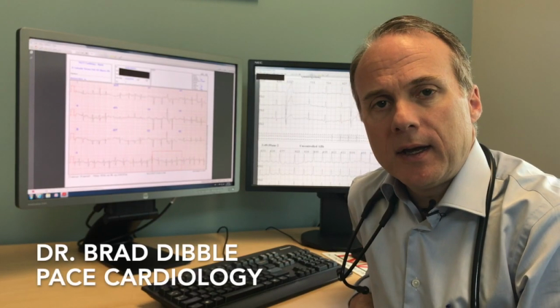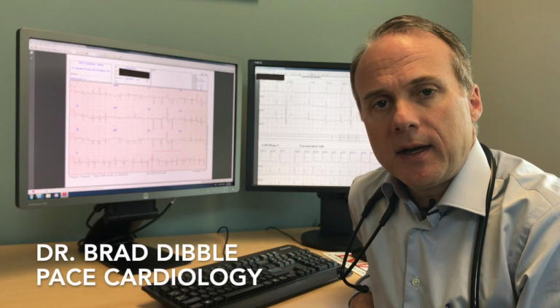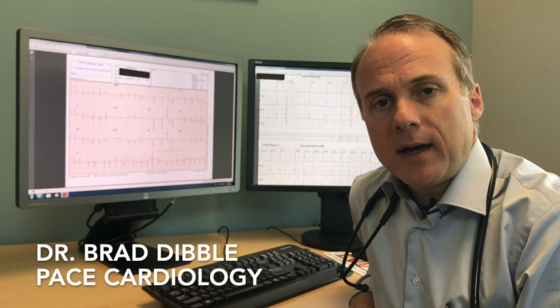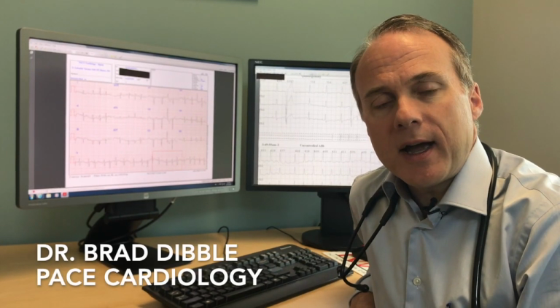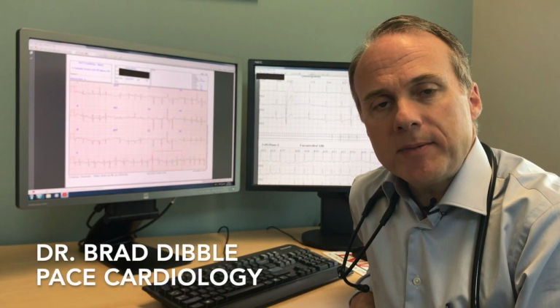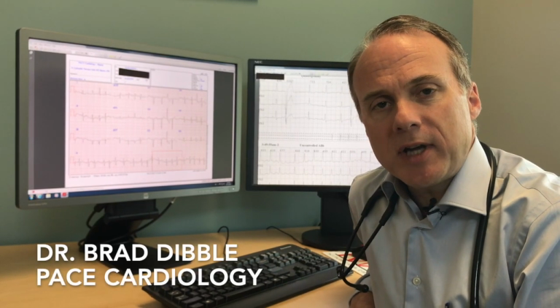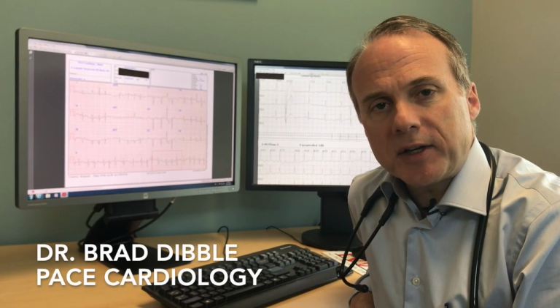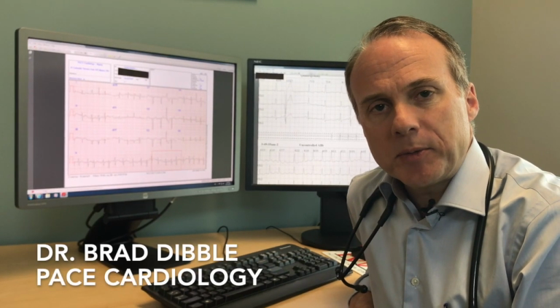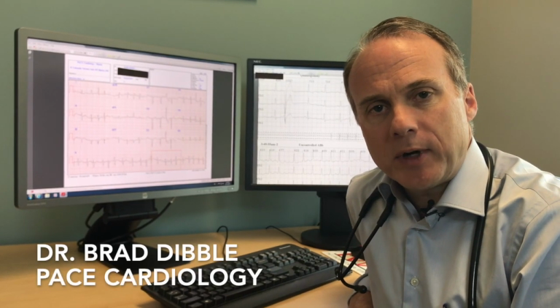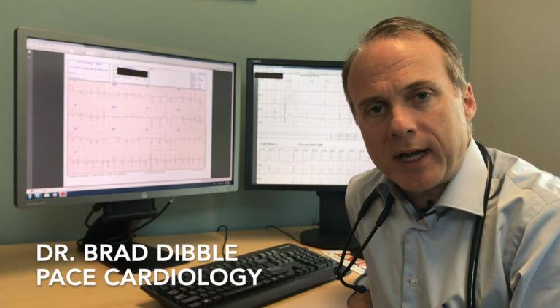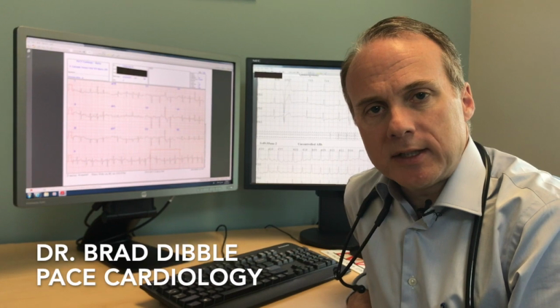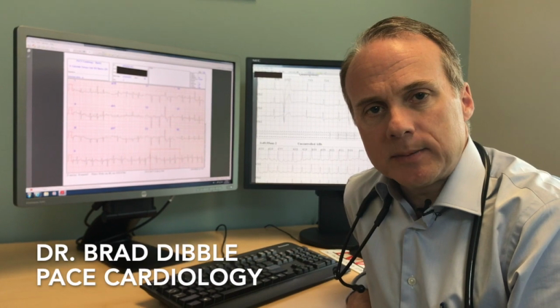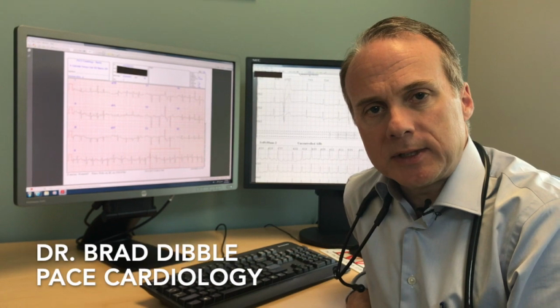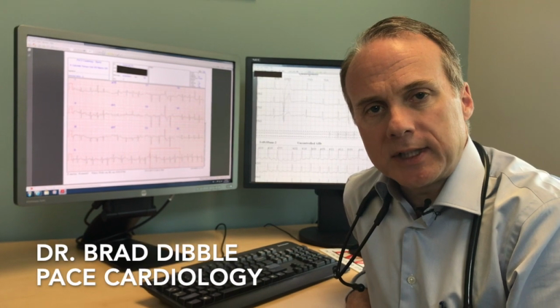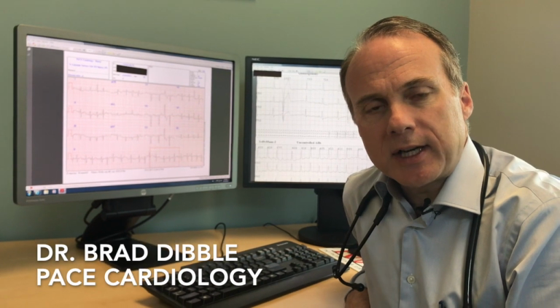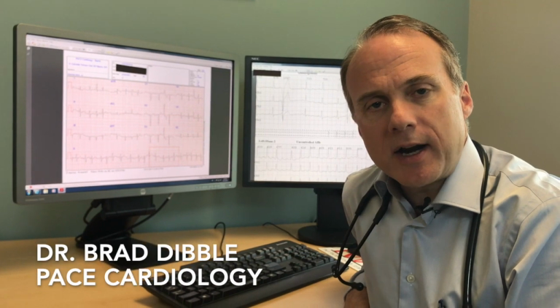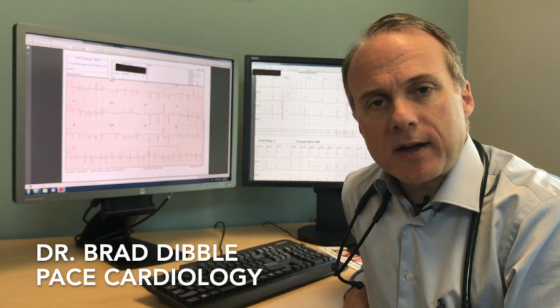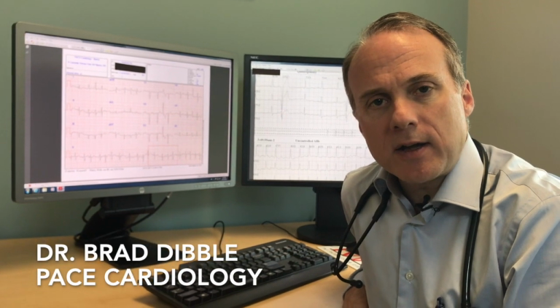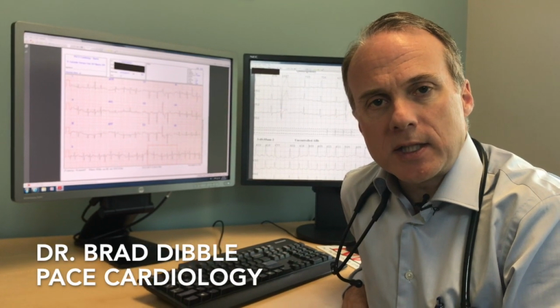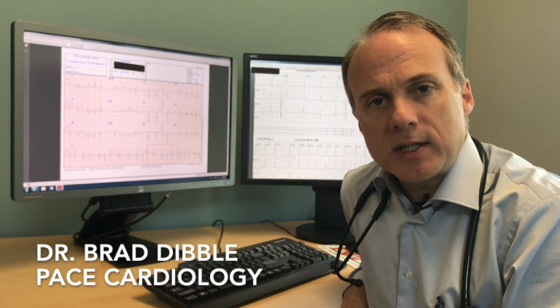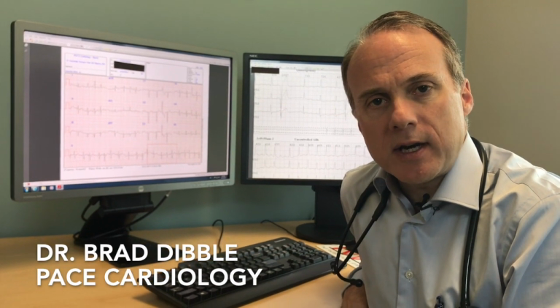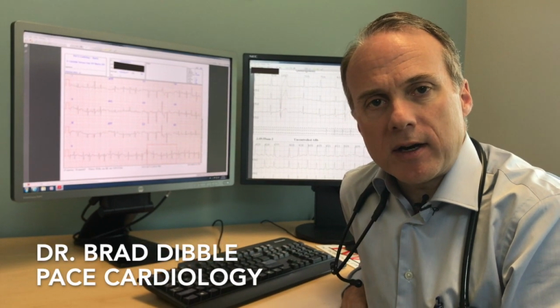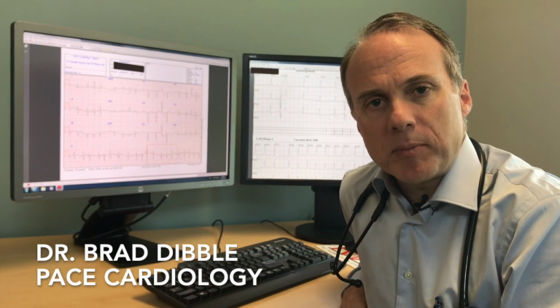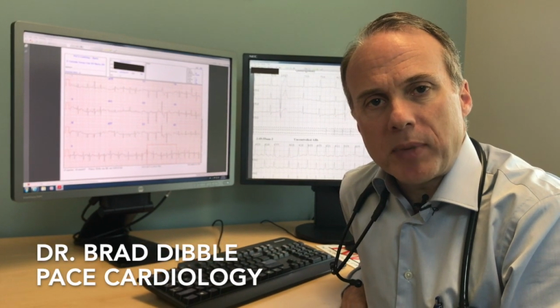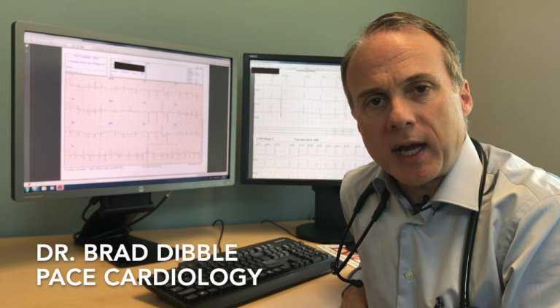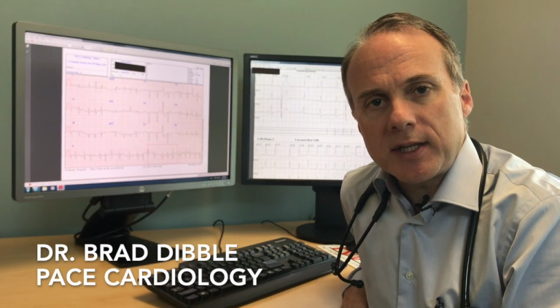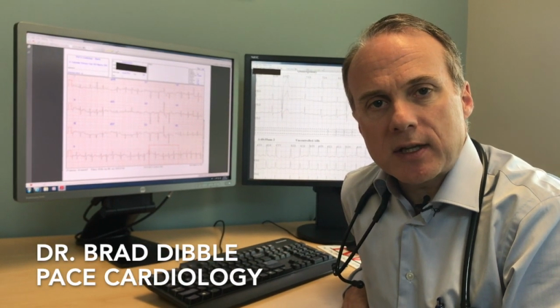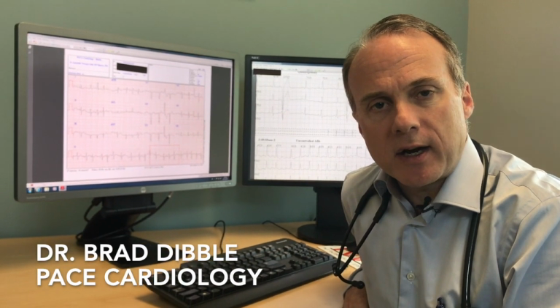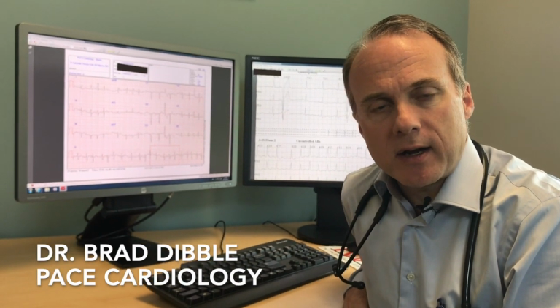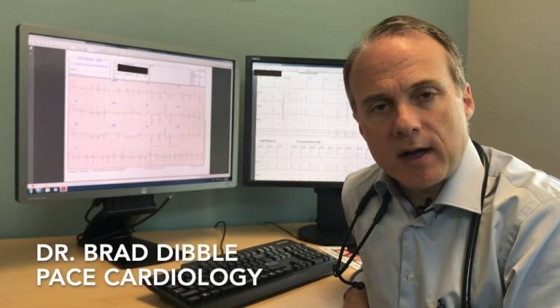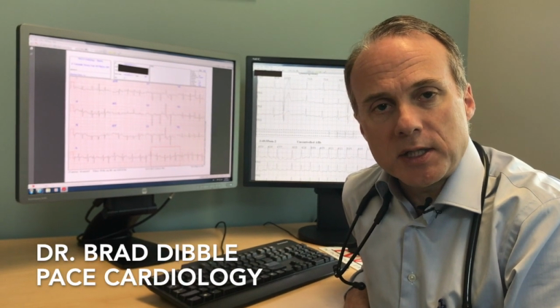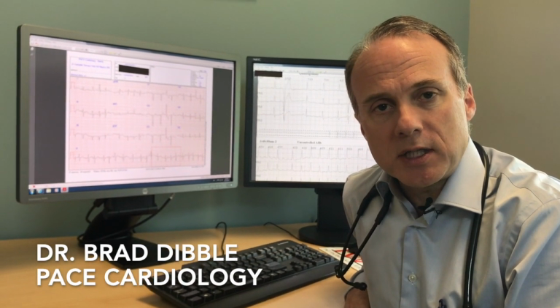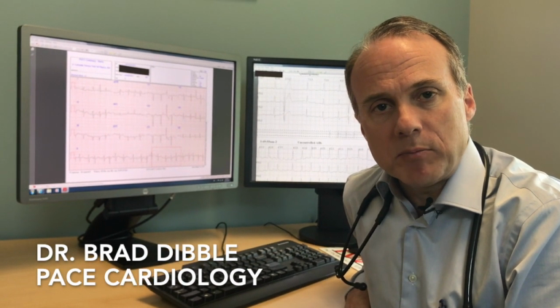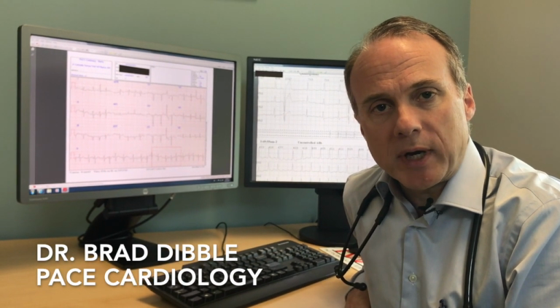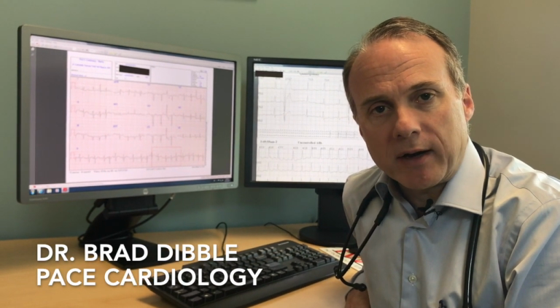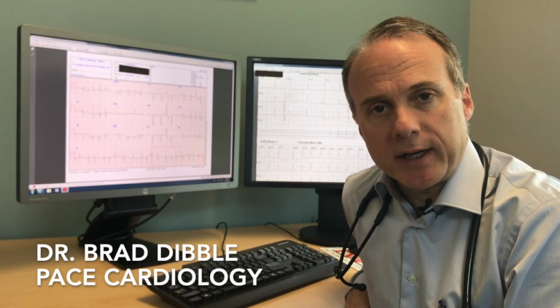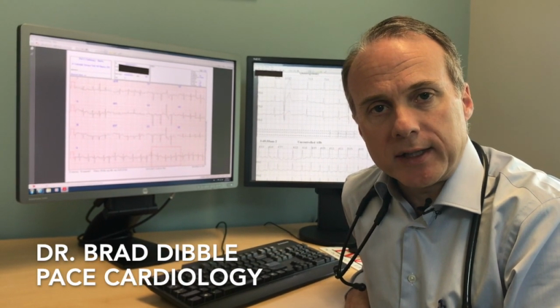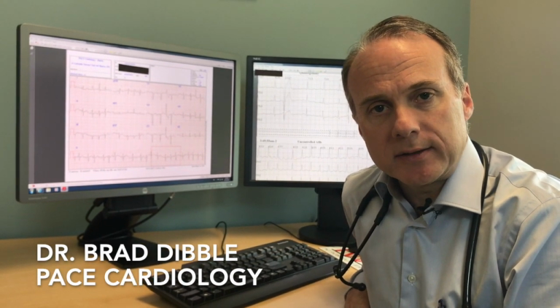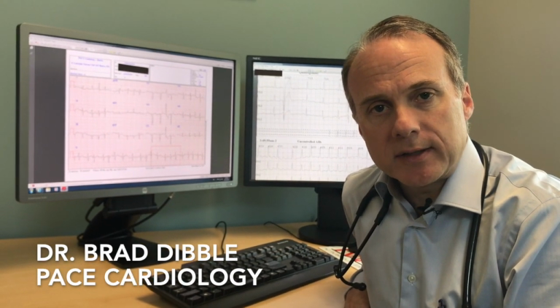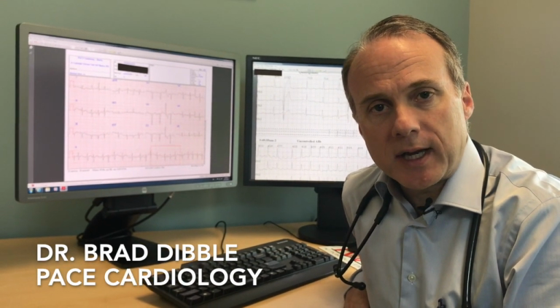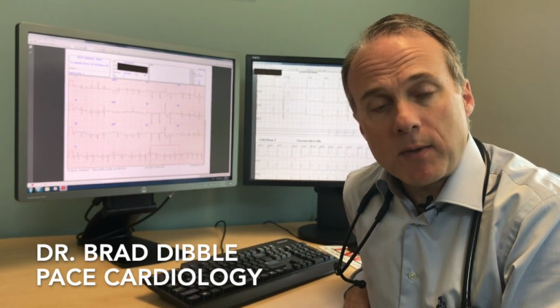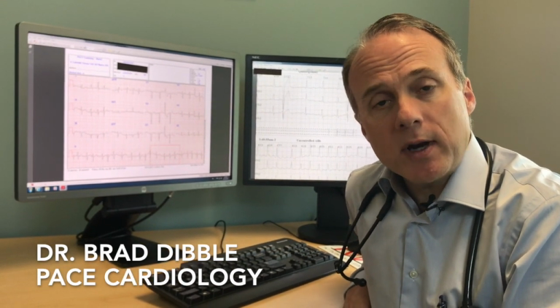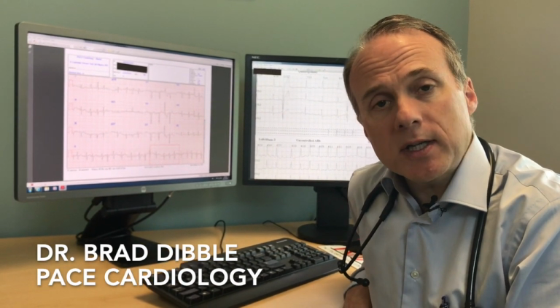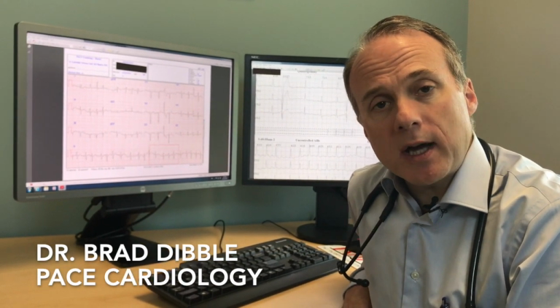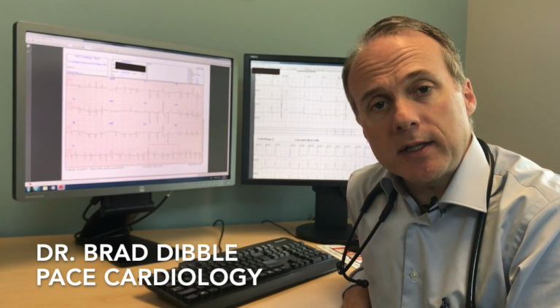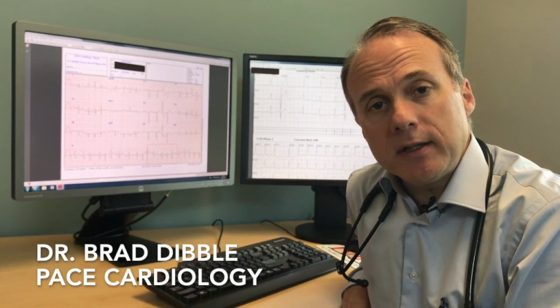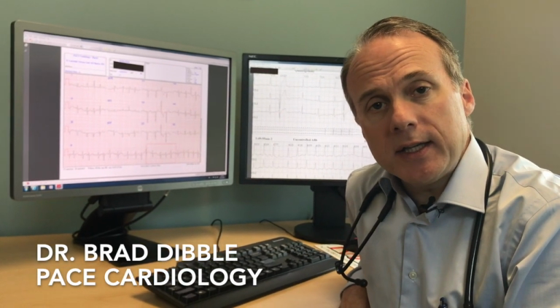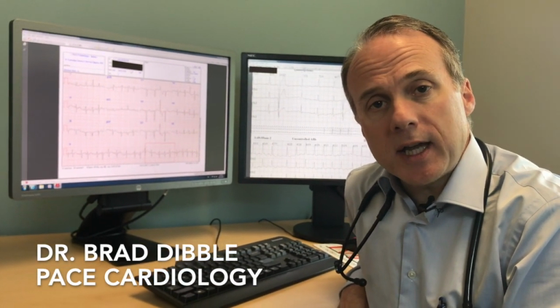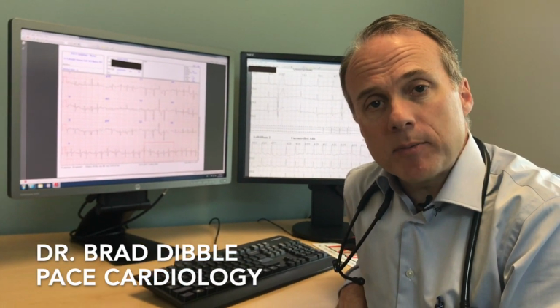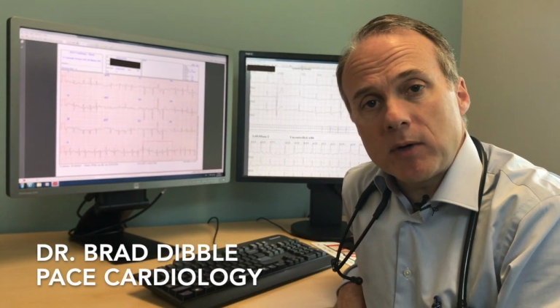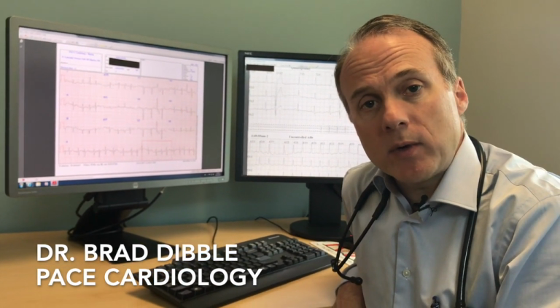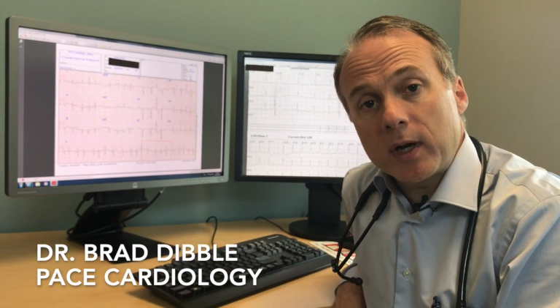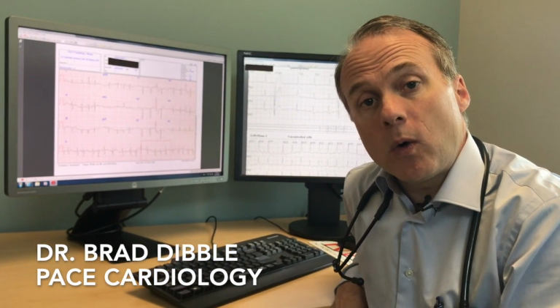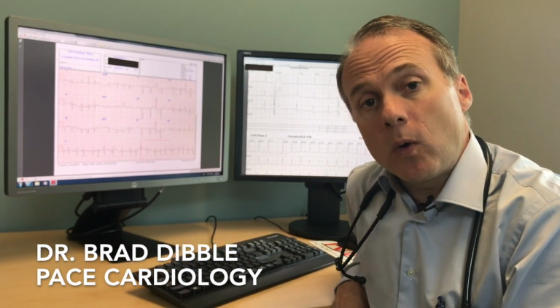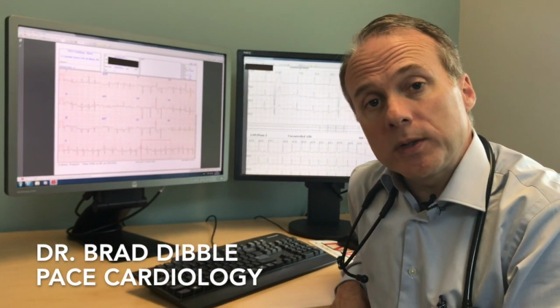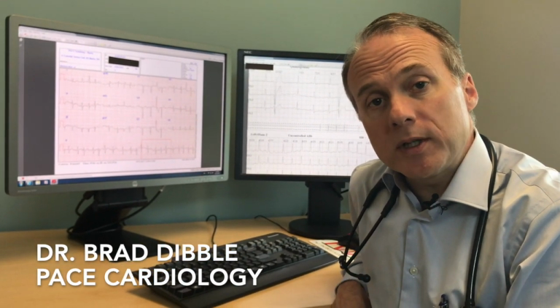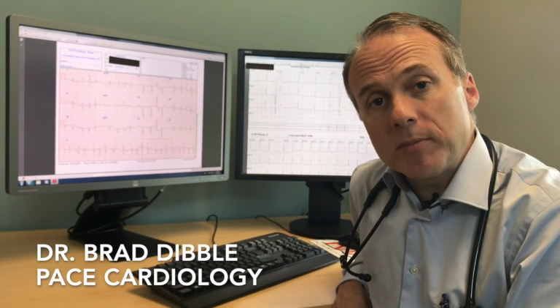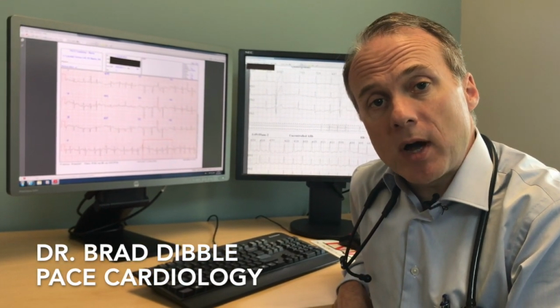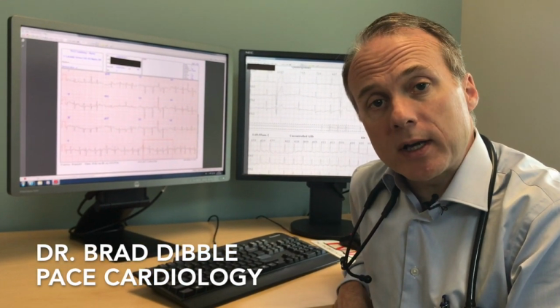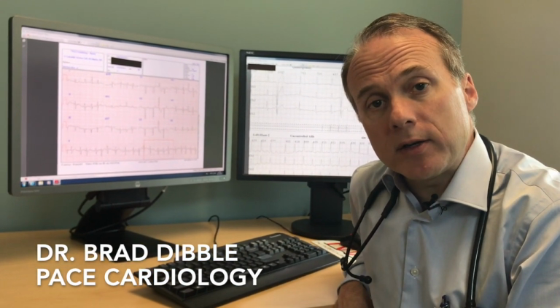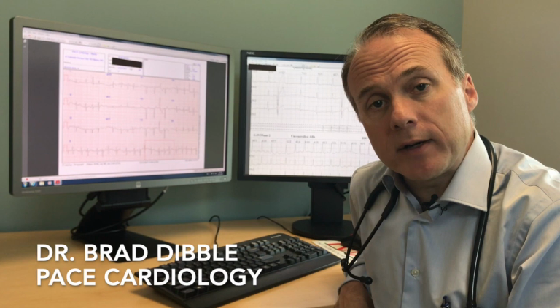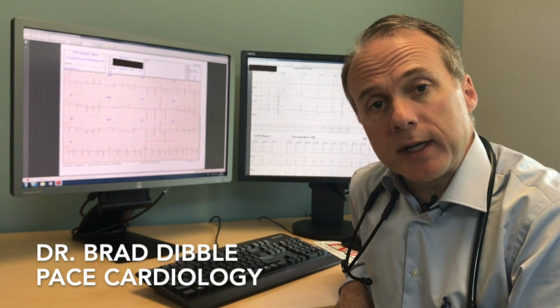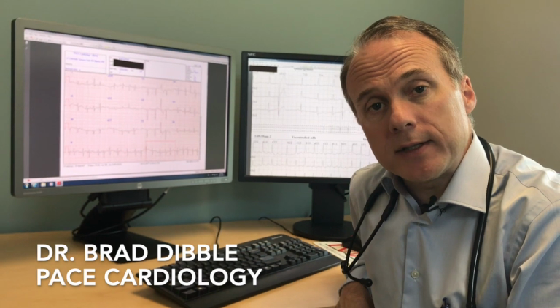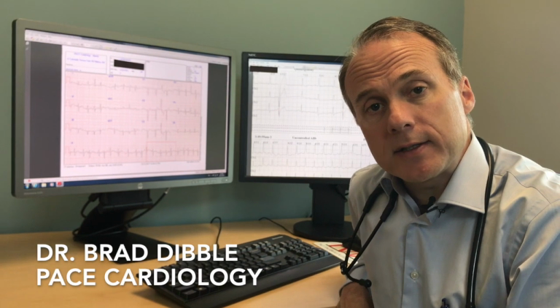Hi, I'm Dr. Brad Dibble, a cardiologist here at Pace Cardiology in Barrie, and I want to talk to you today about what a Holter monitor is.